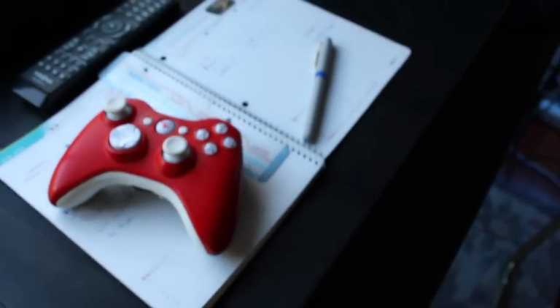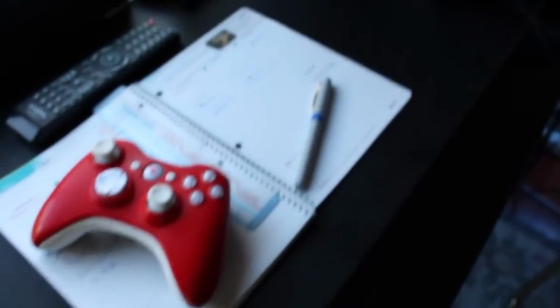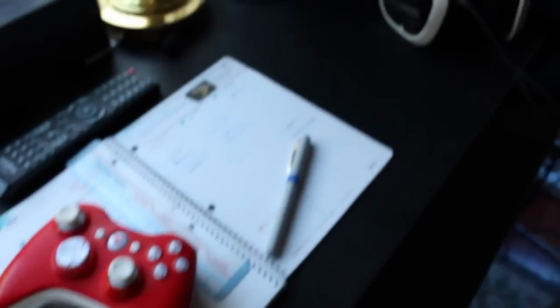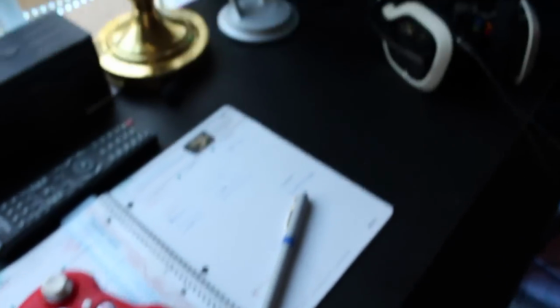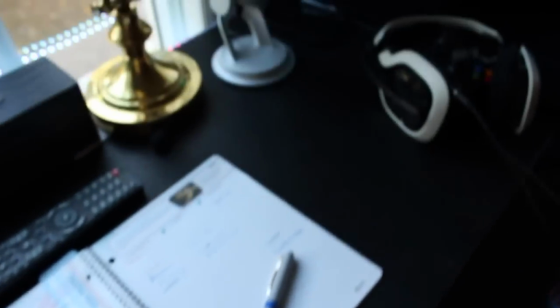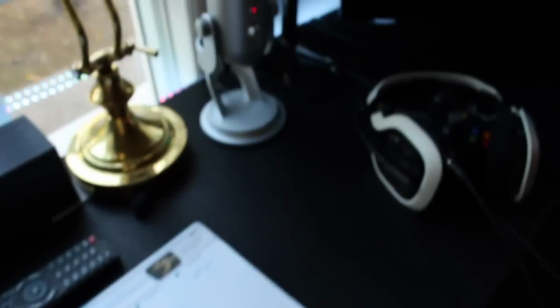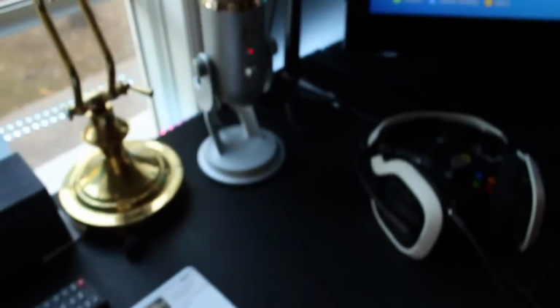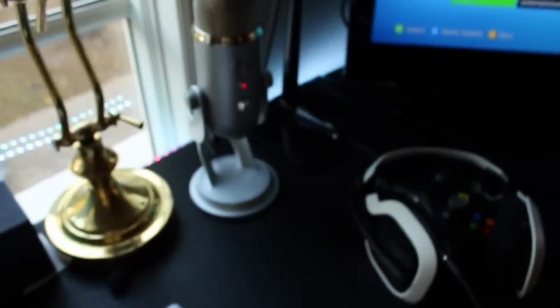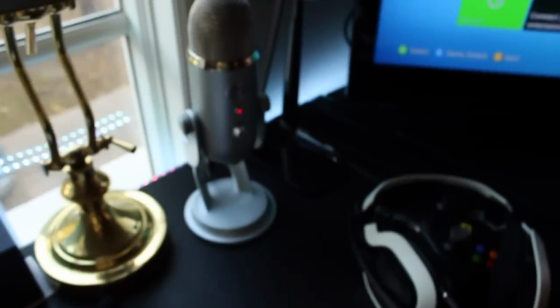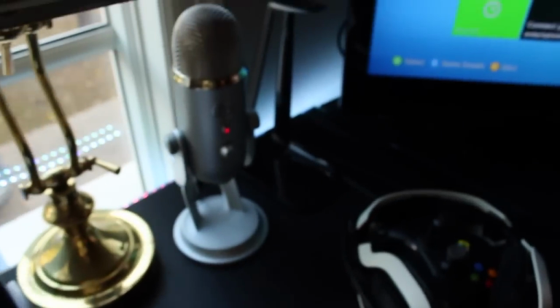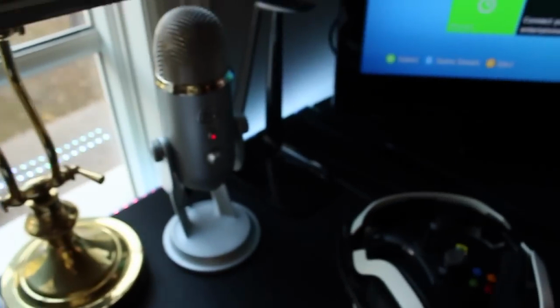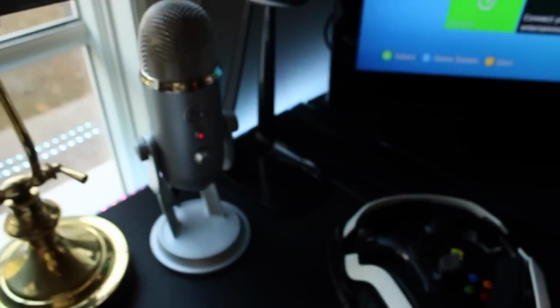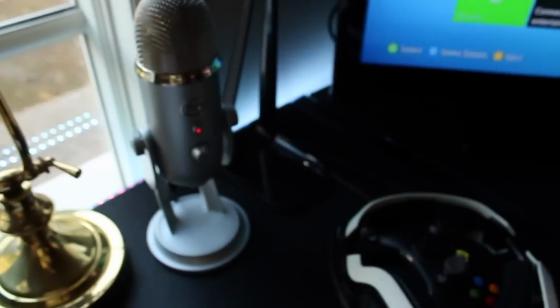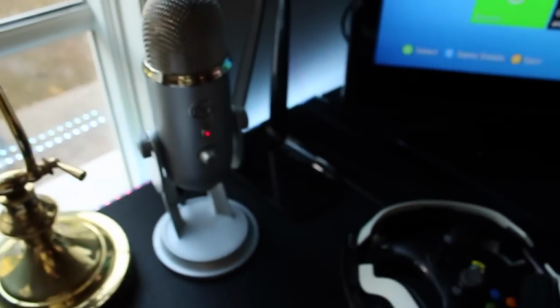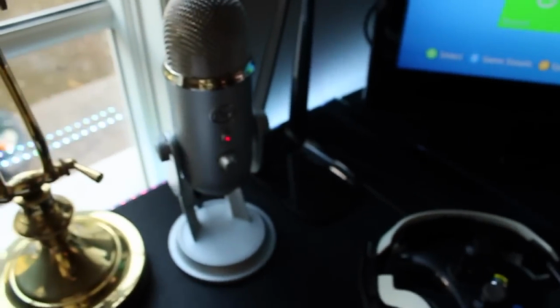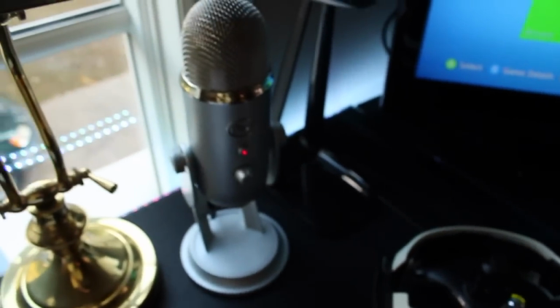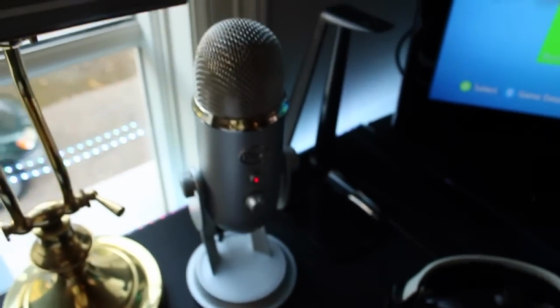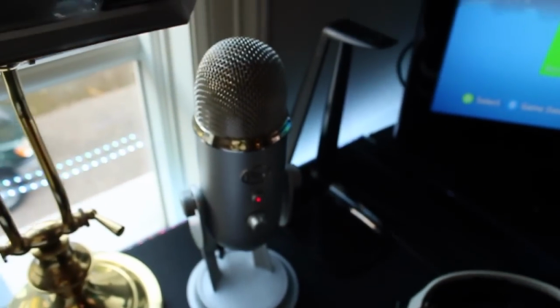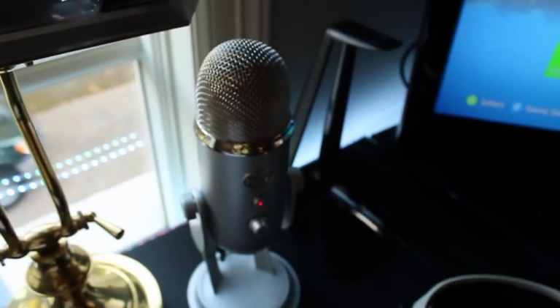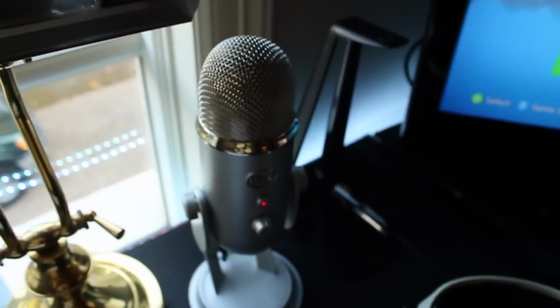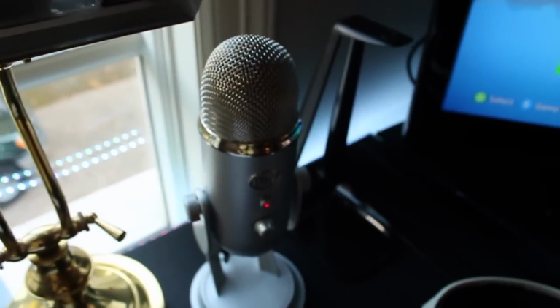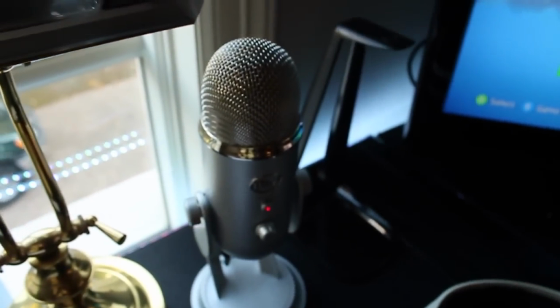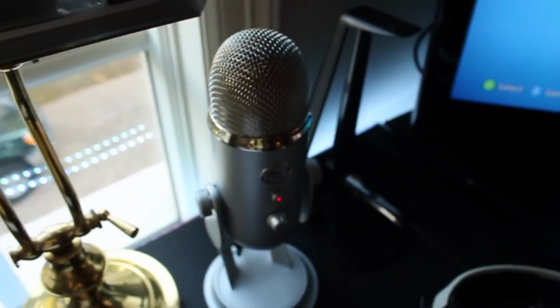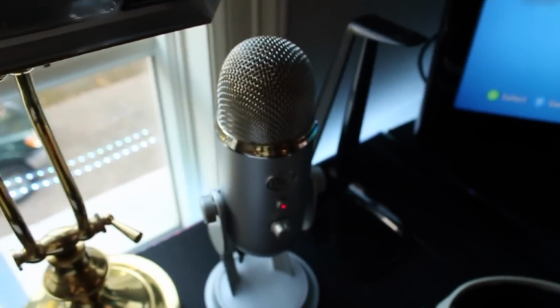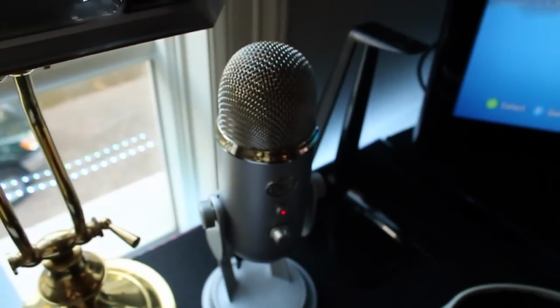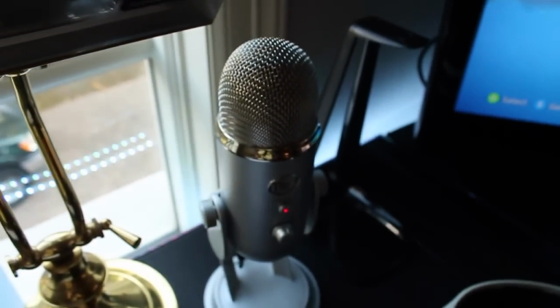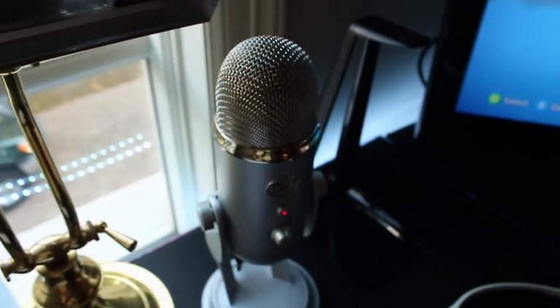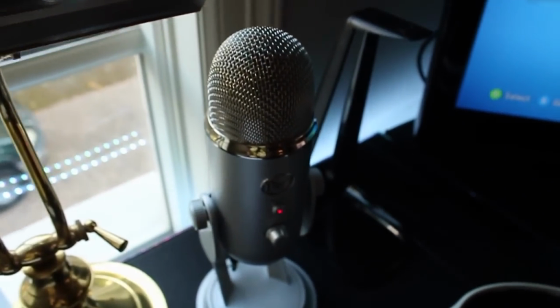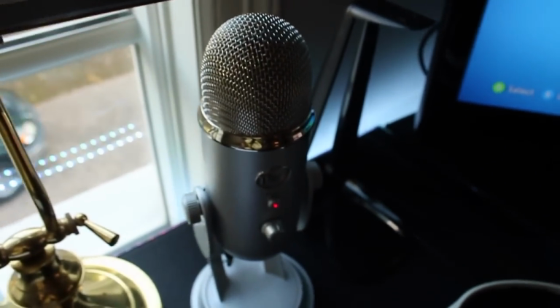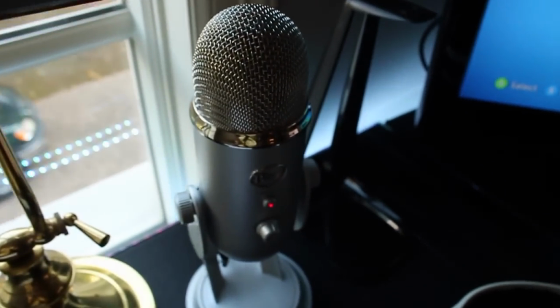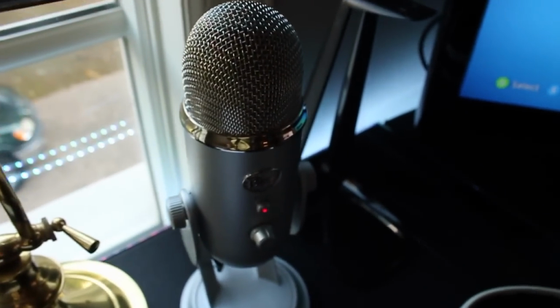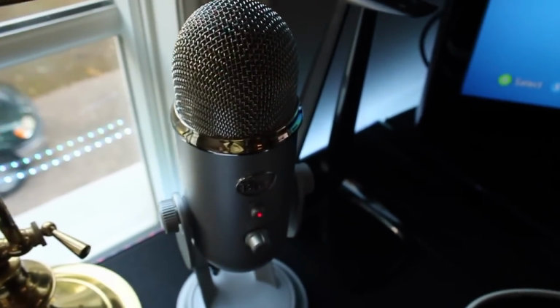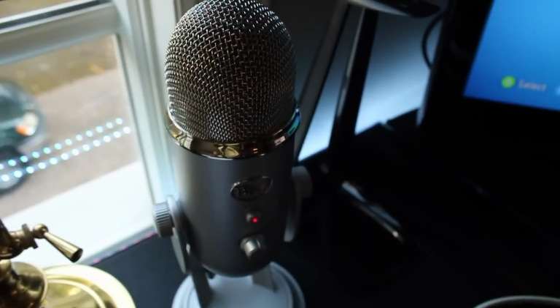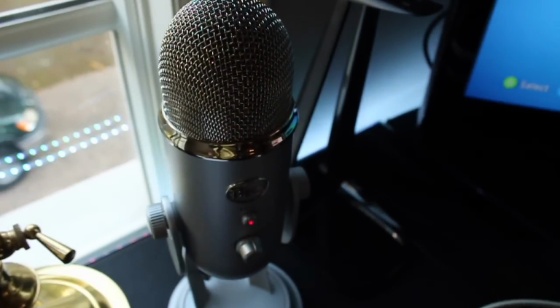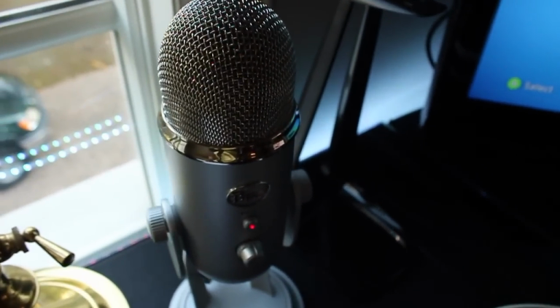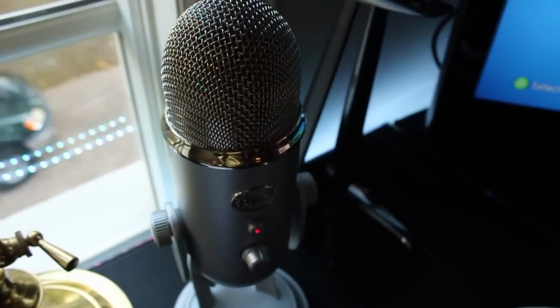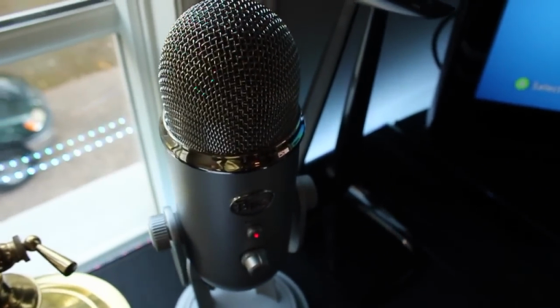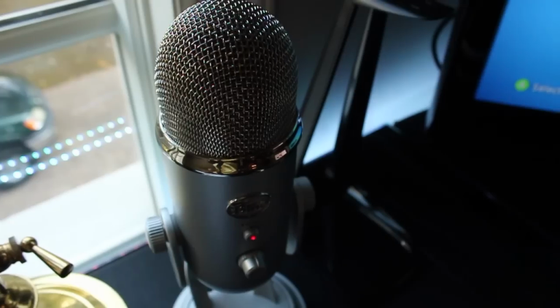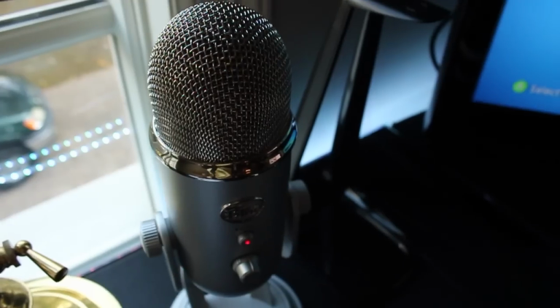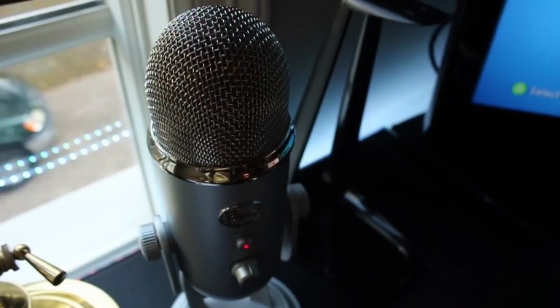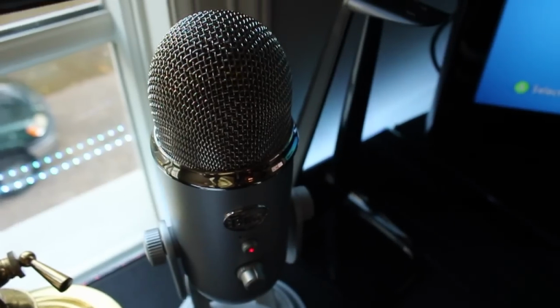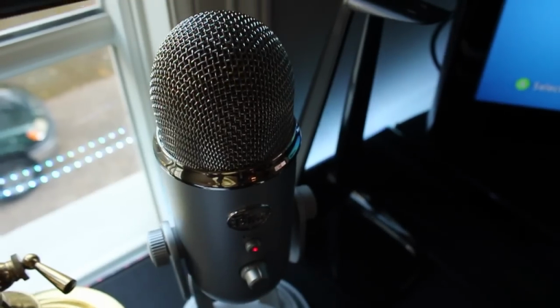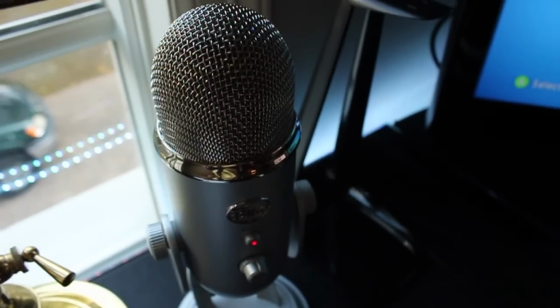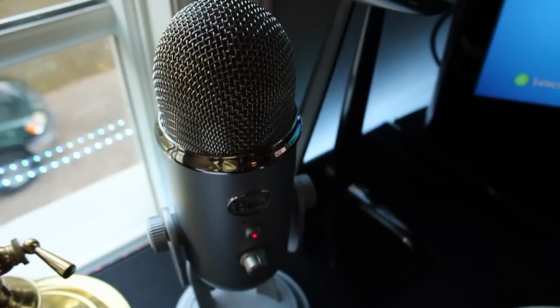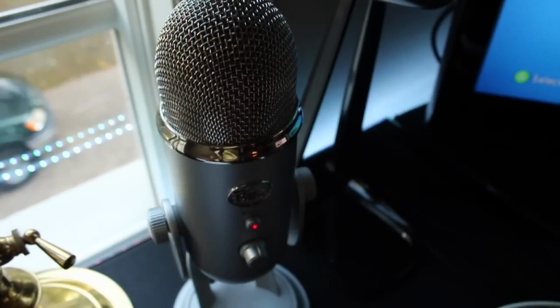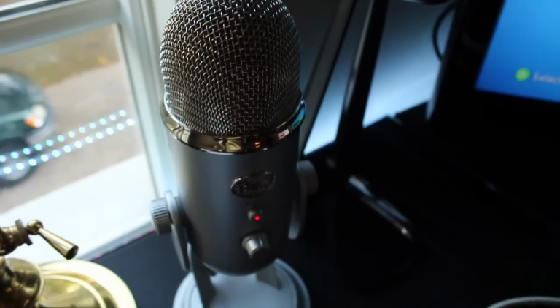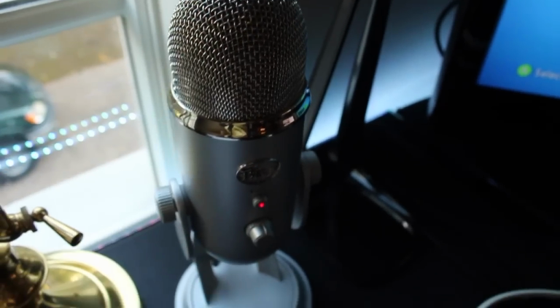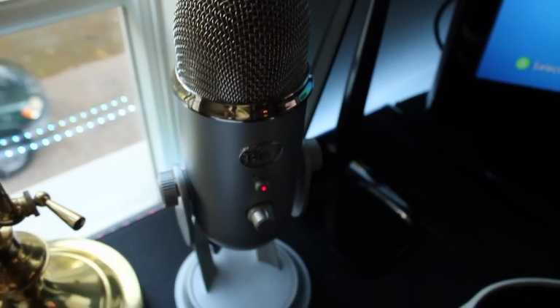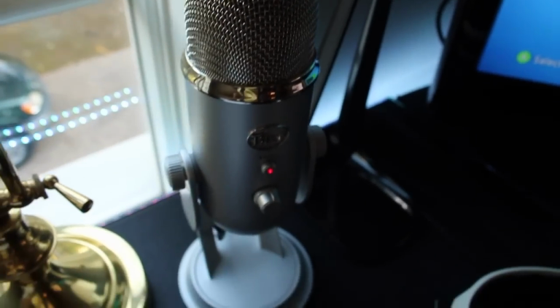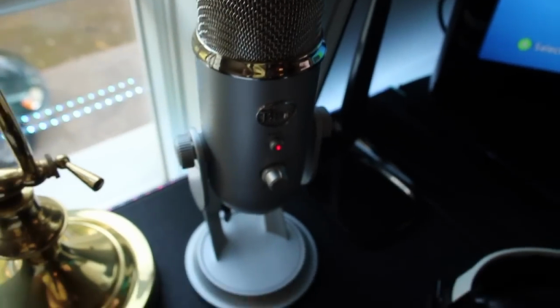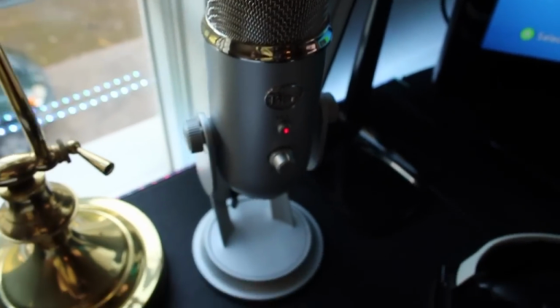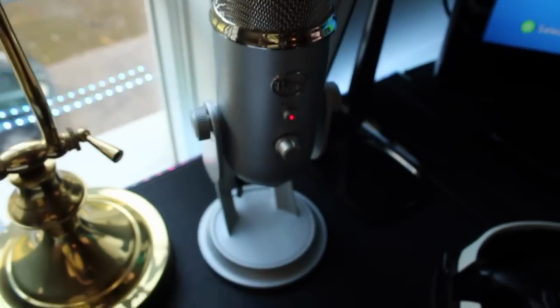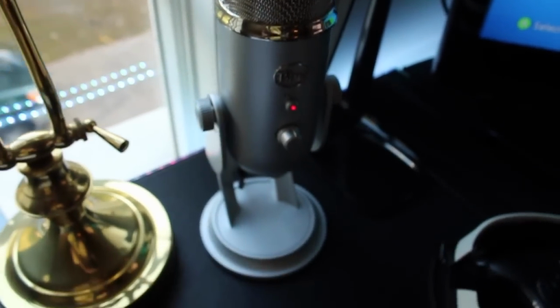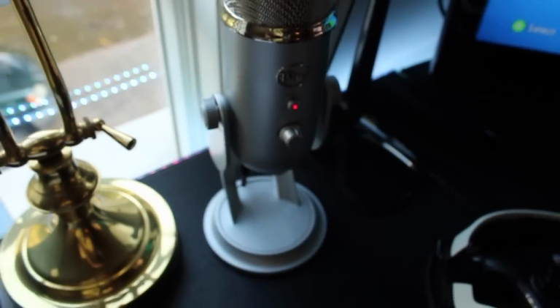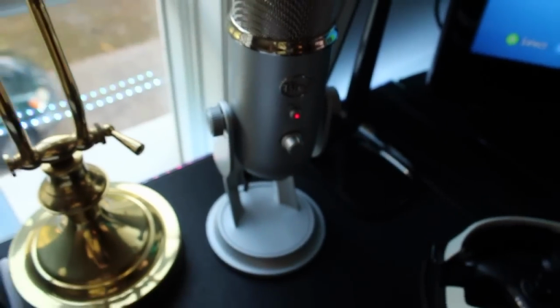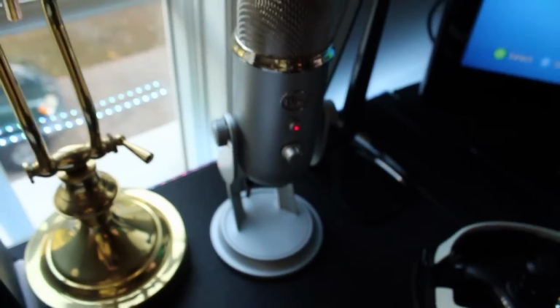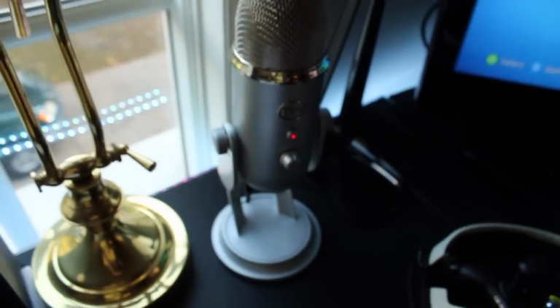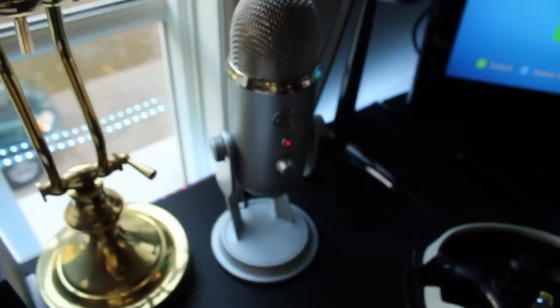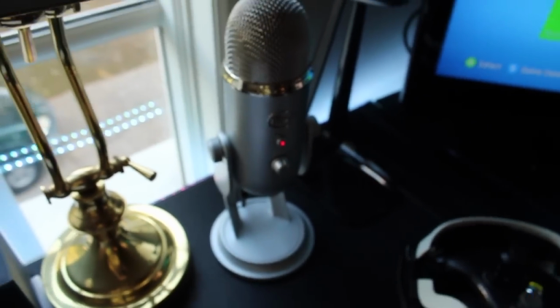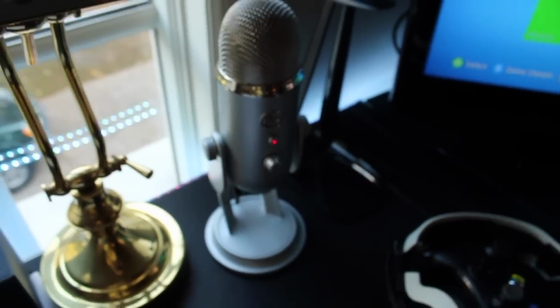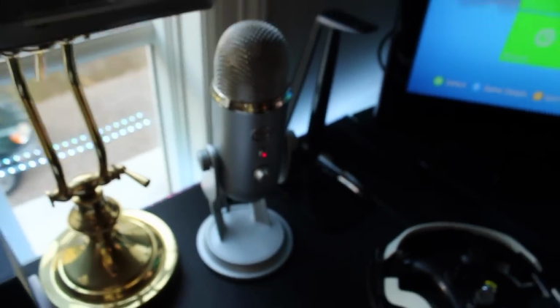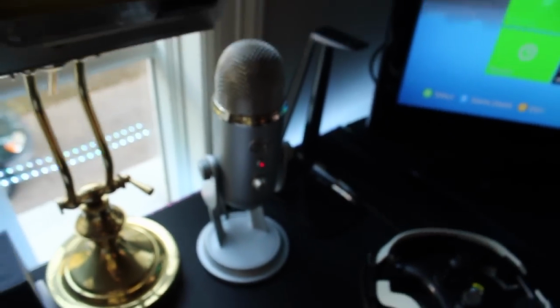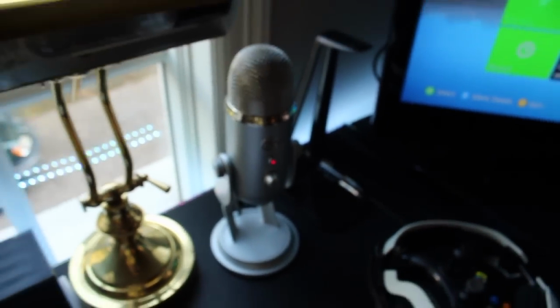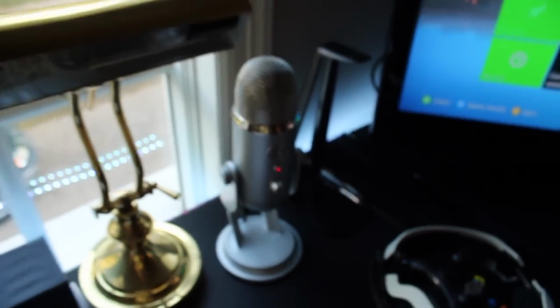I've got my Blue Yeti mic which I use for commentaries and stuff like that, so that's cool.